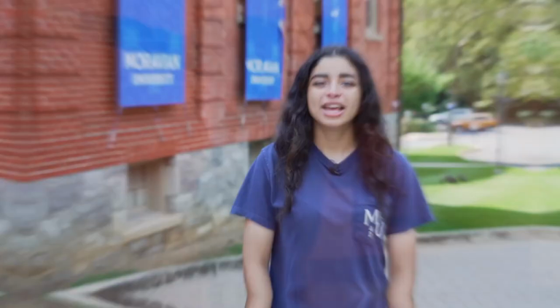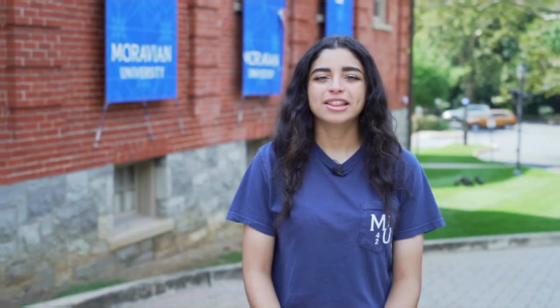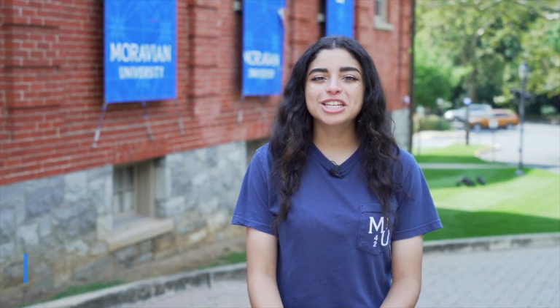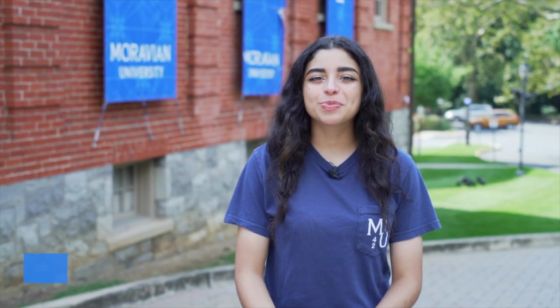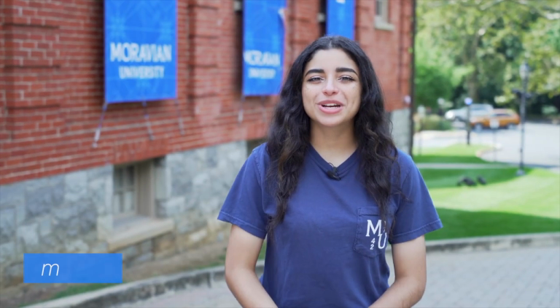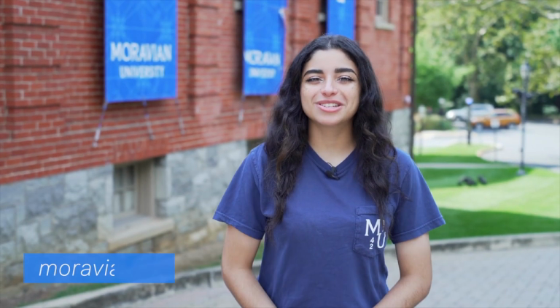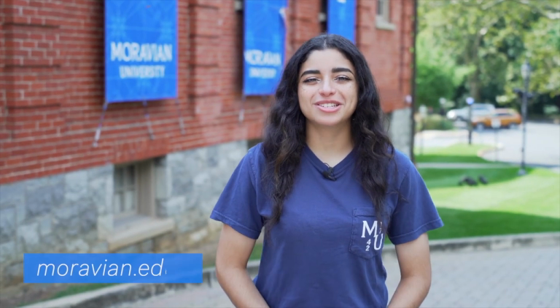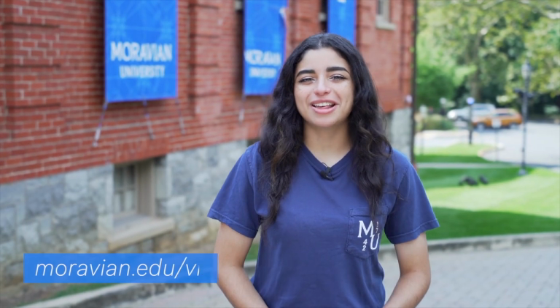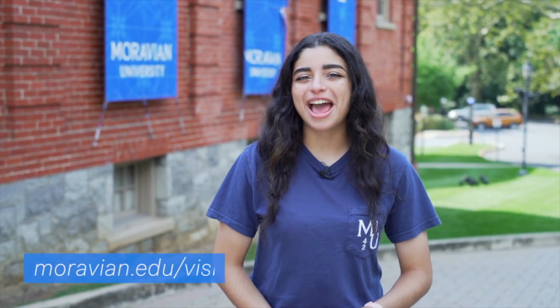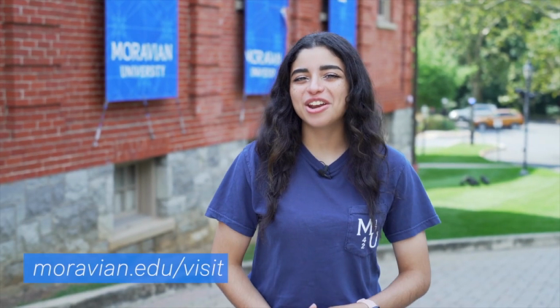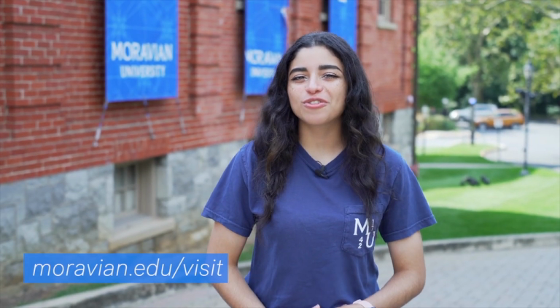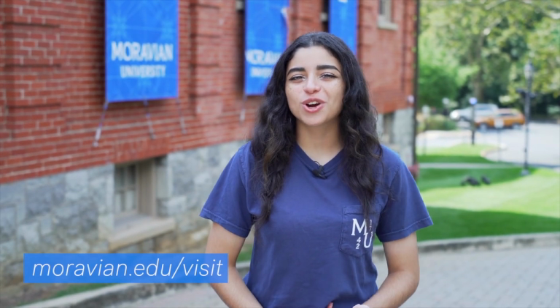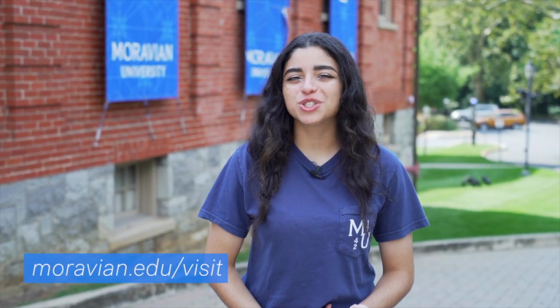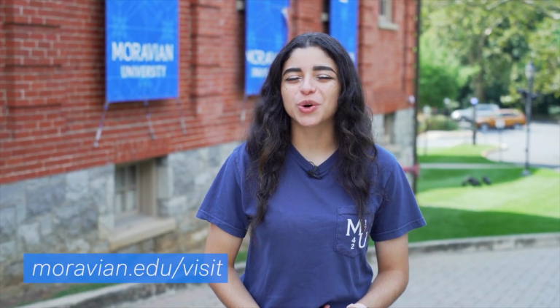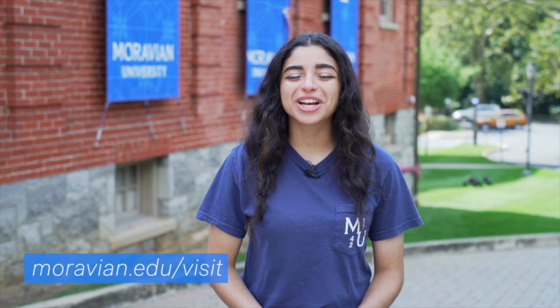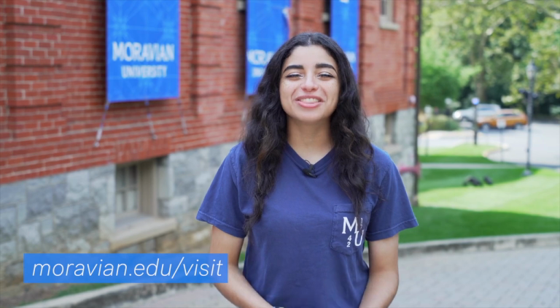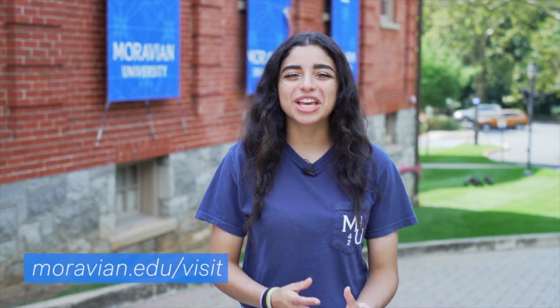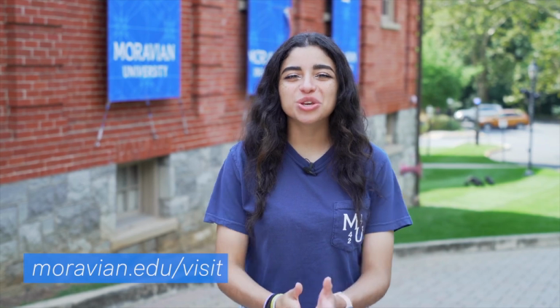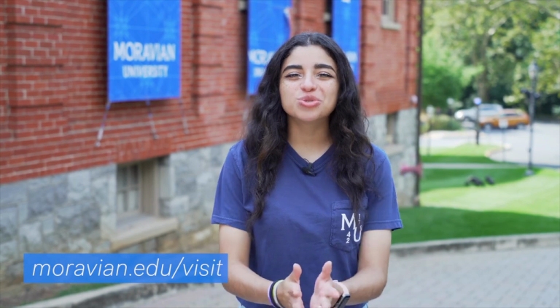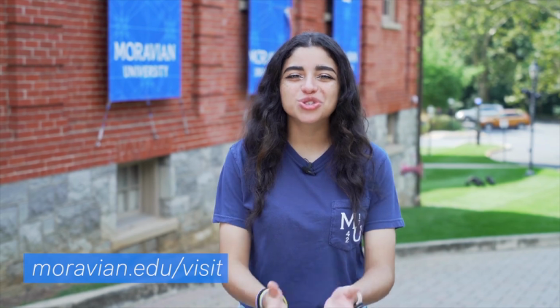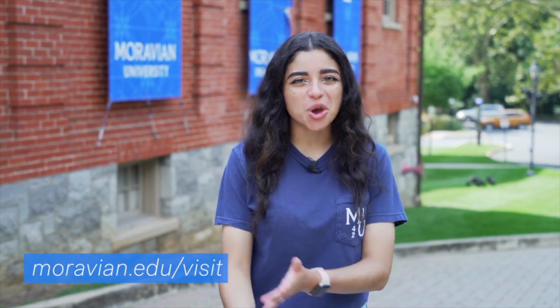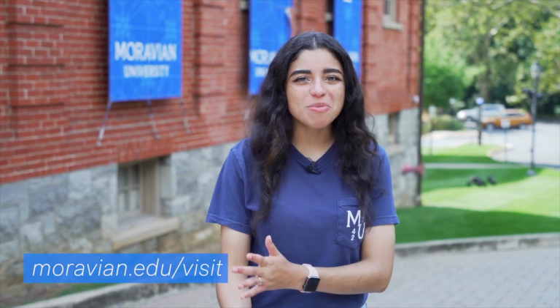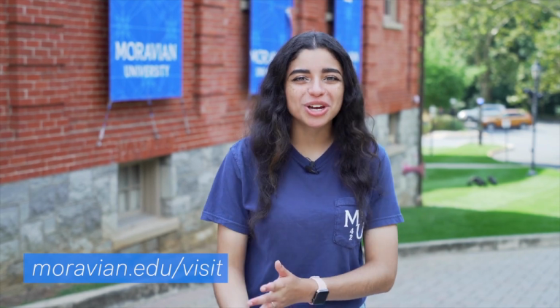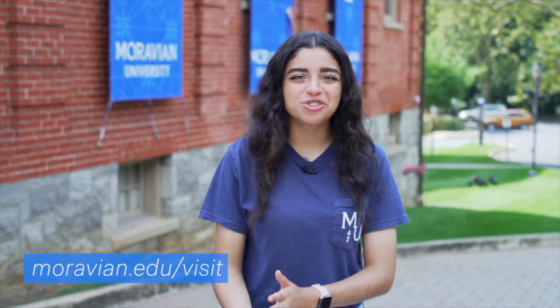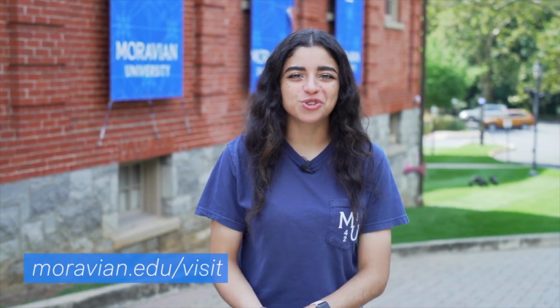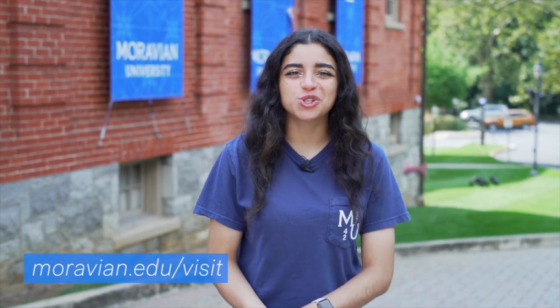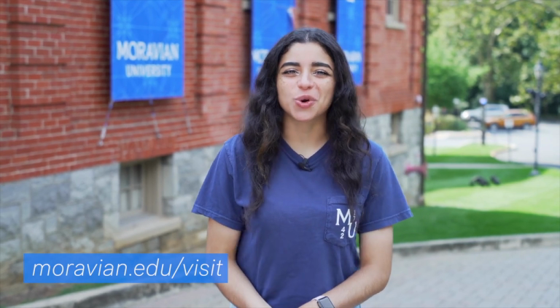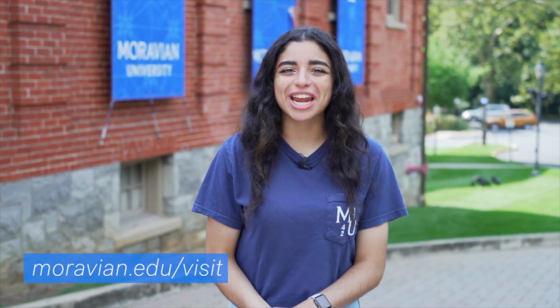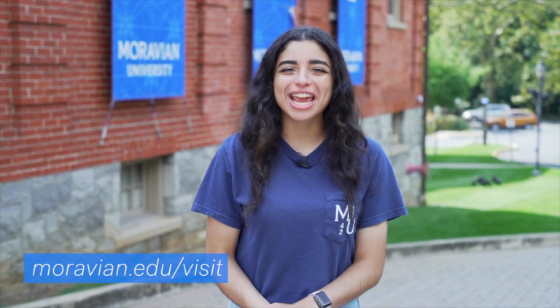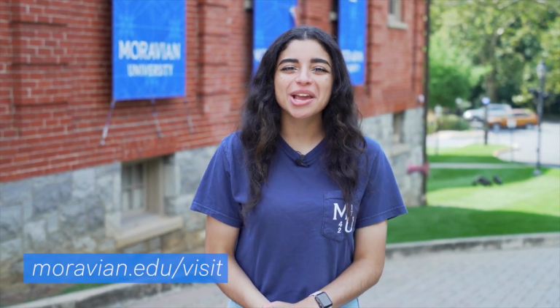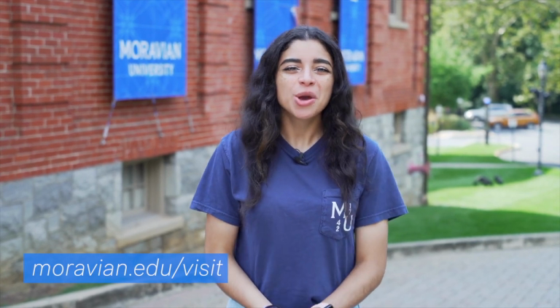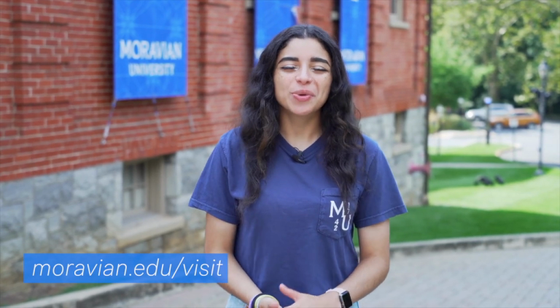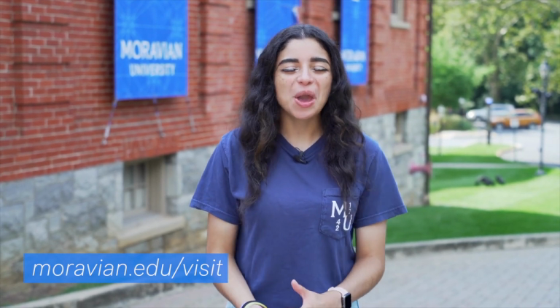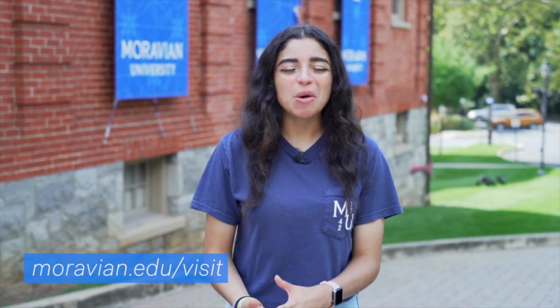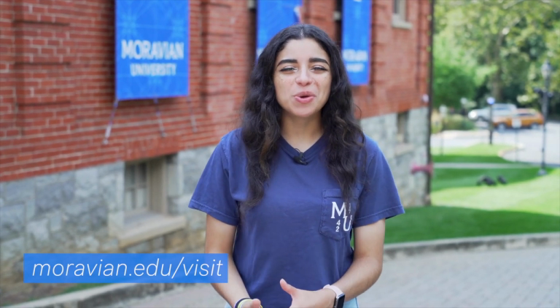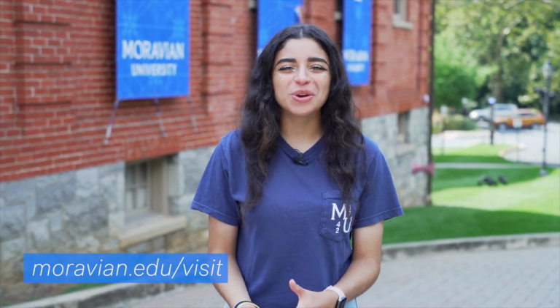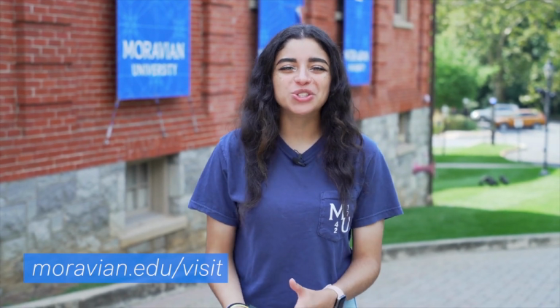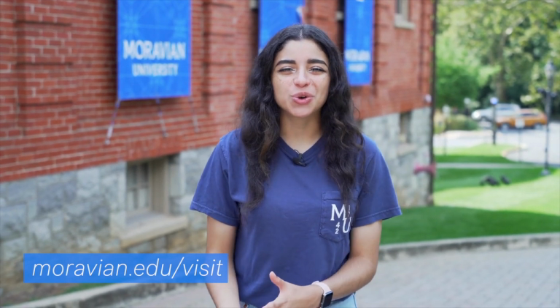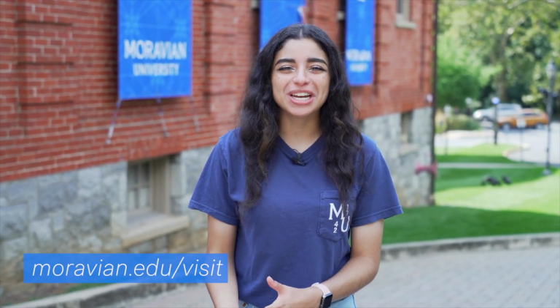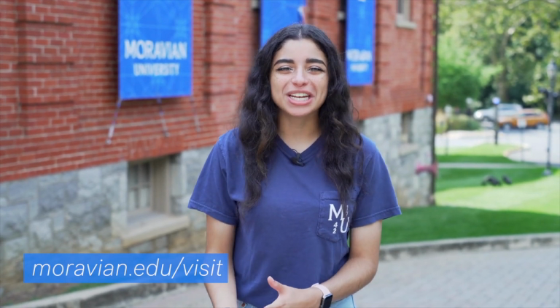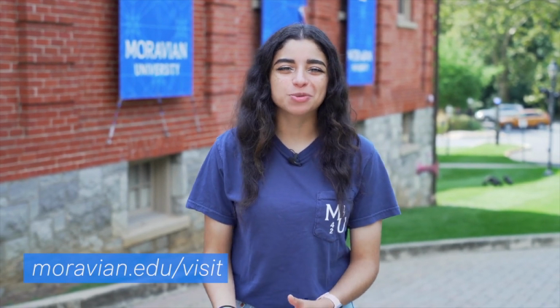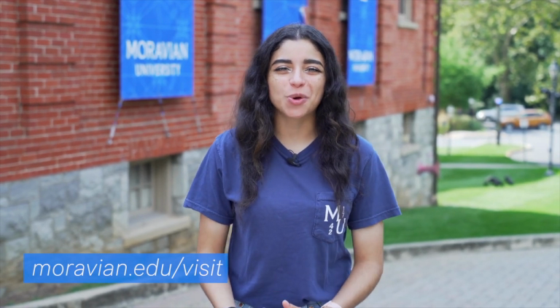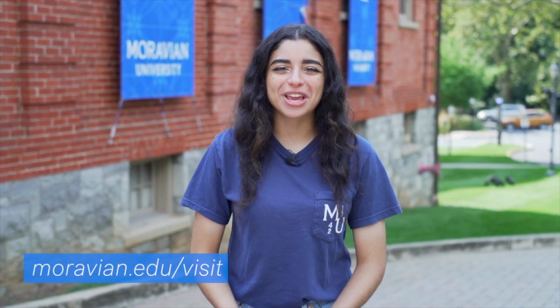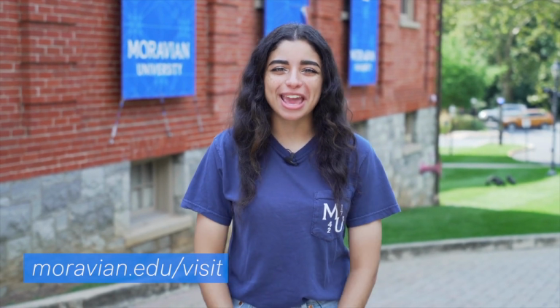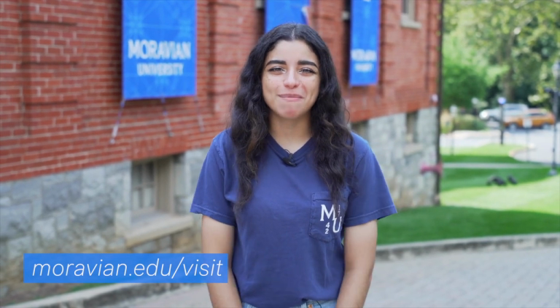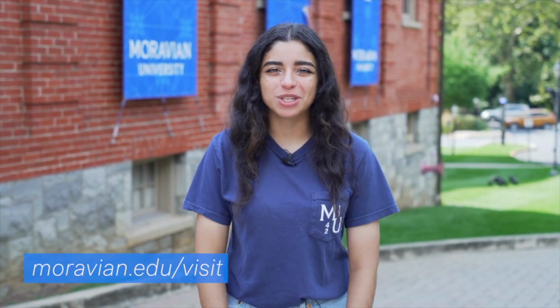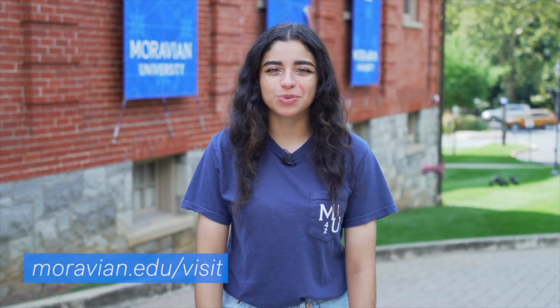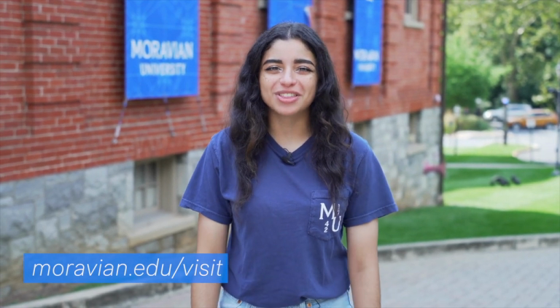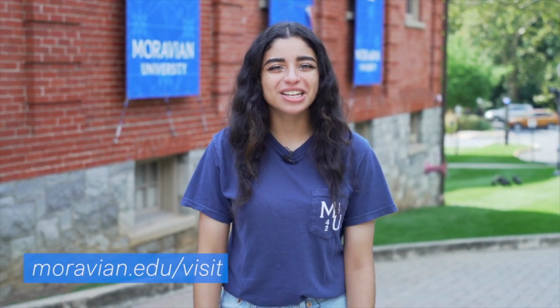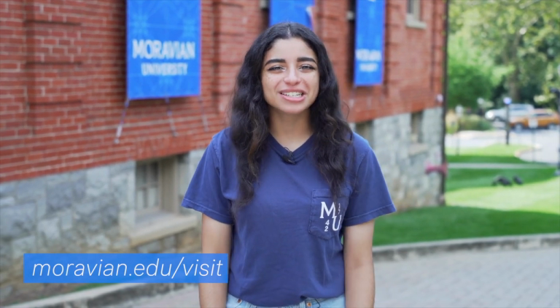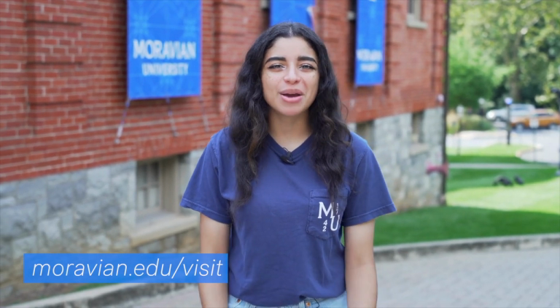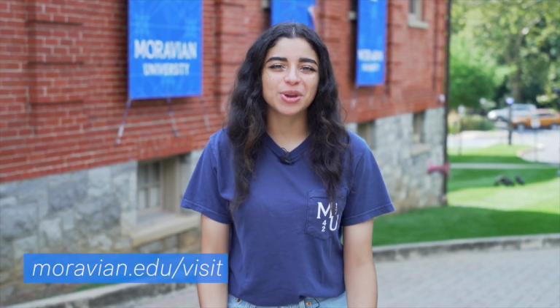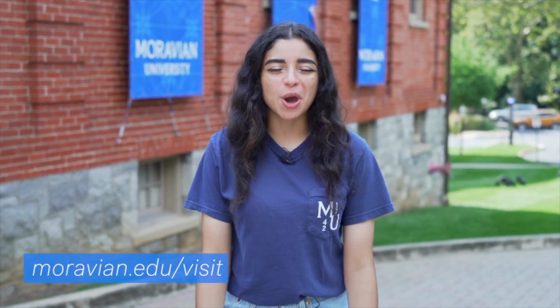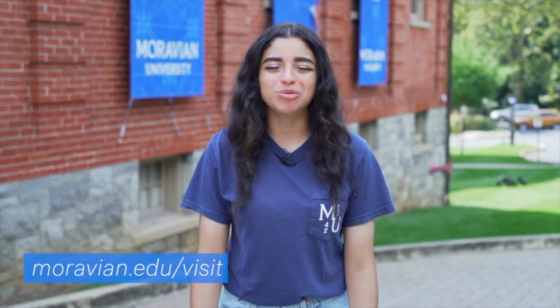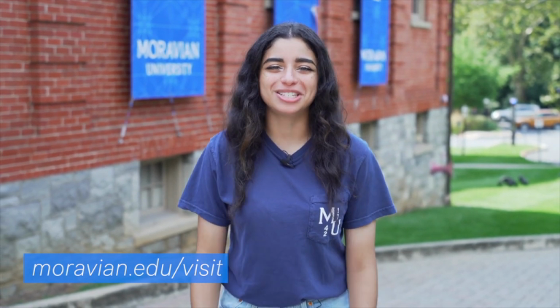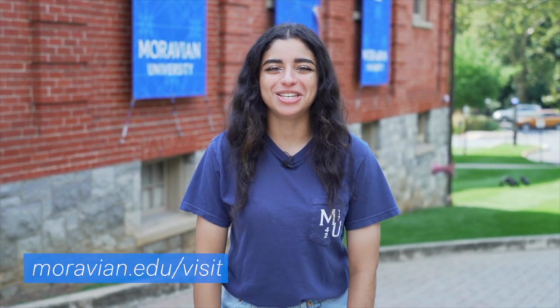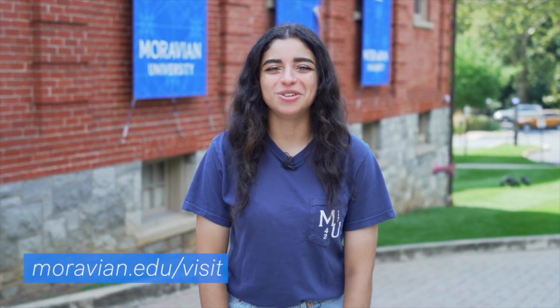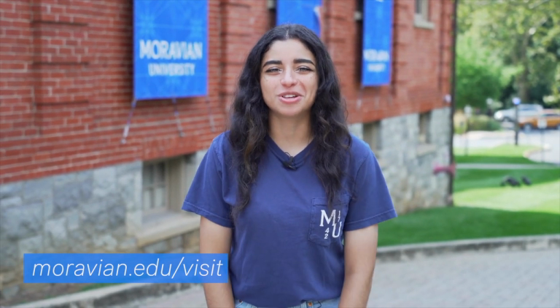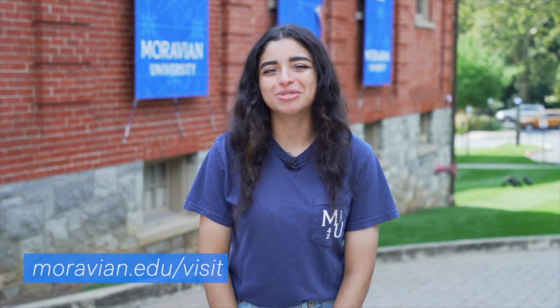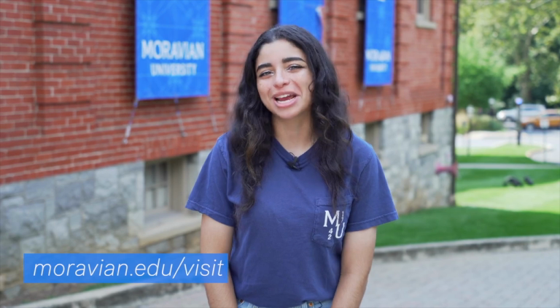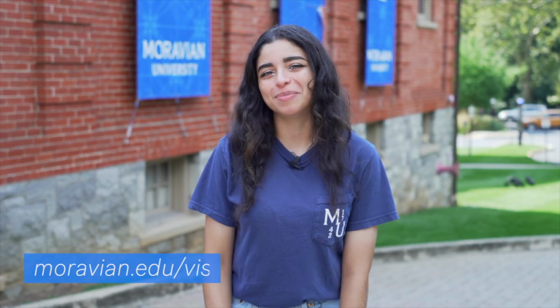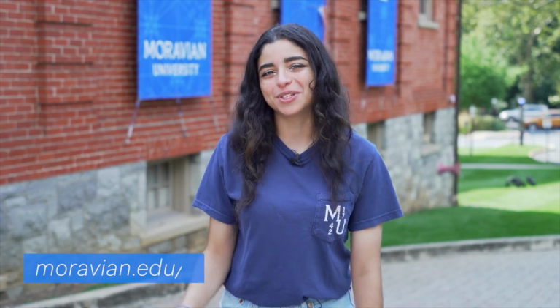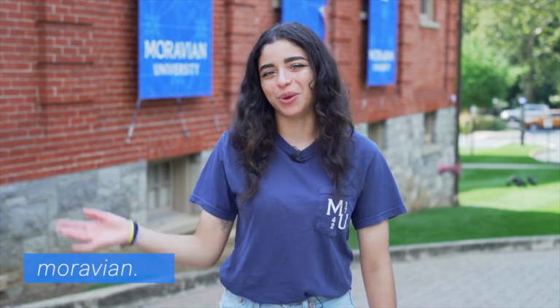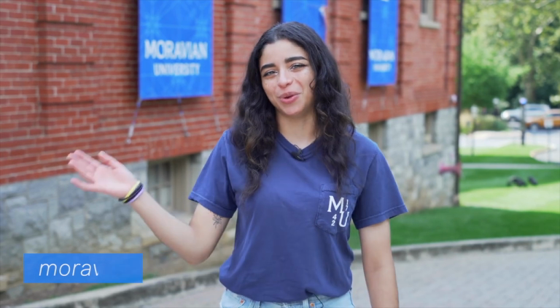This brings us to the end of our tour. Thank you so much for joining. We hope you enjoyed exploring campus with us, and we hope to see you sometime soon.